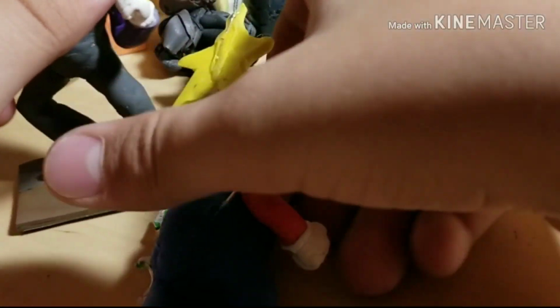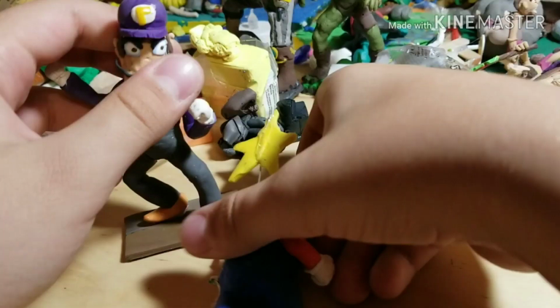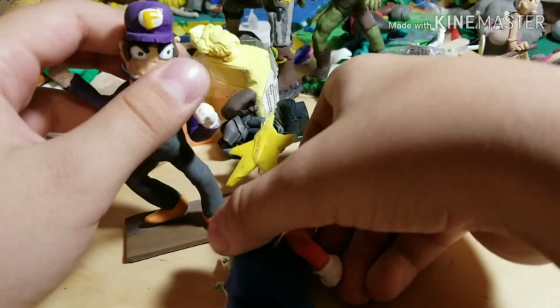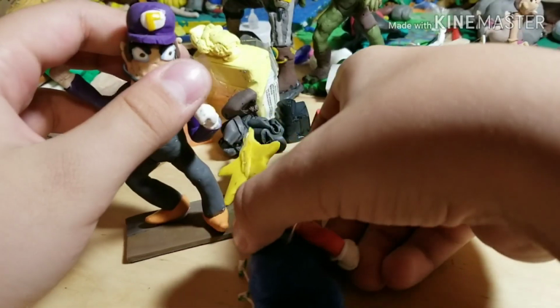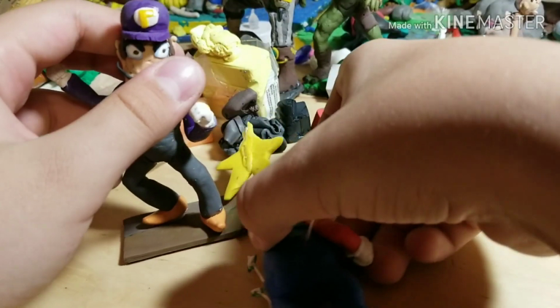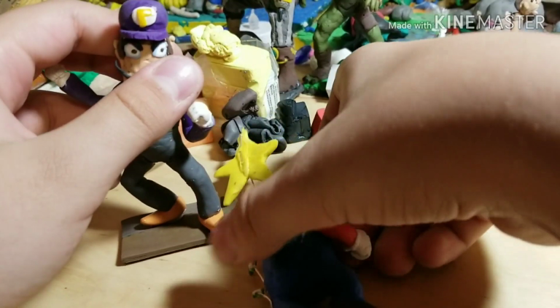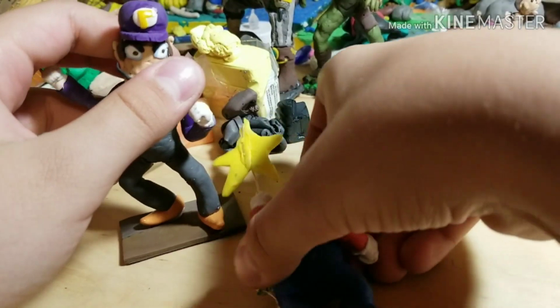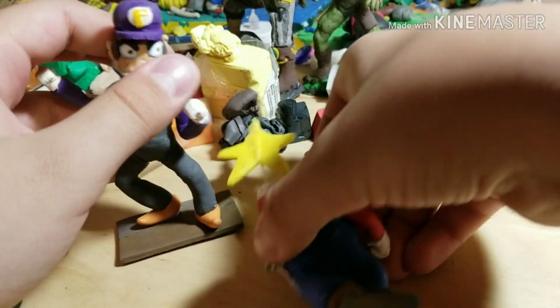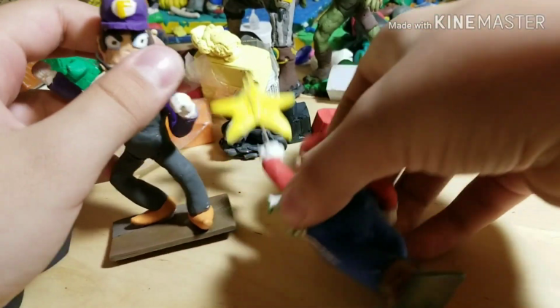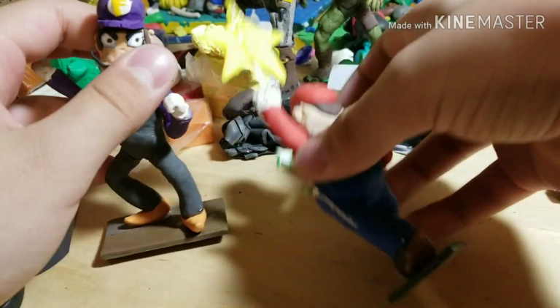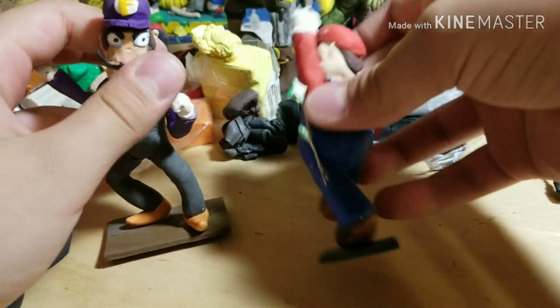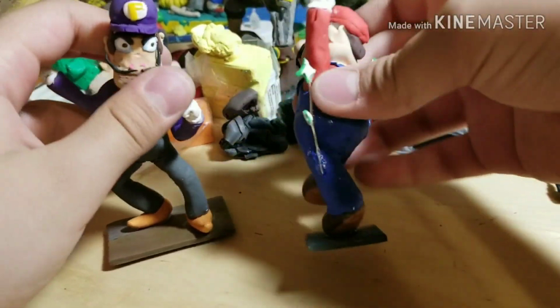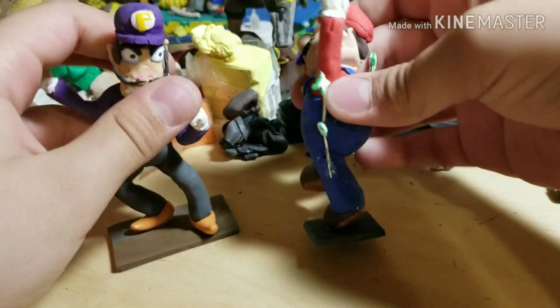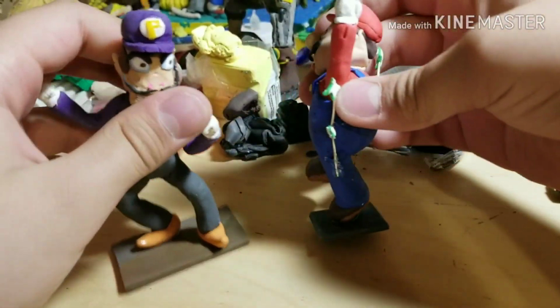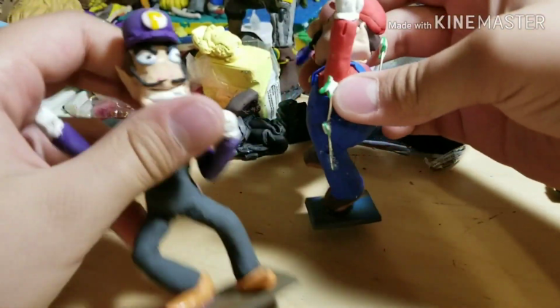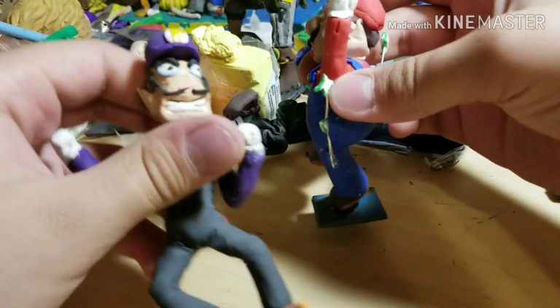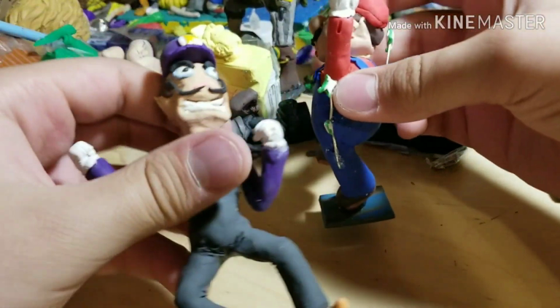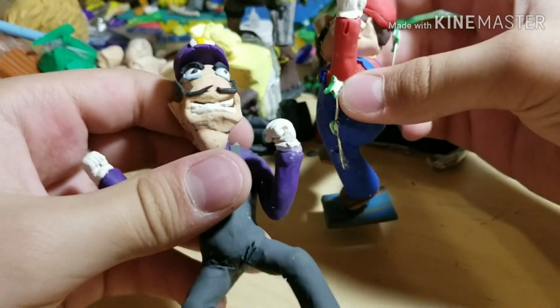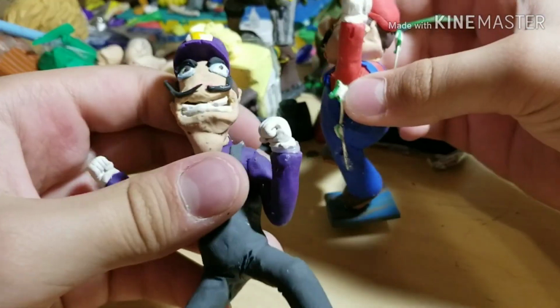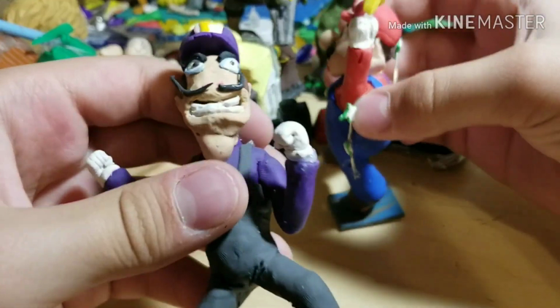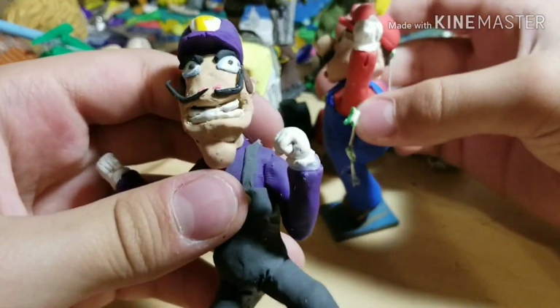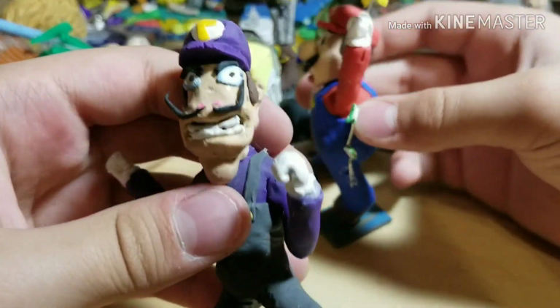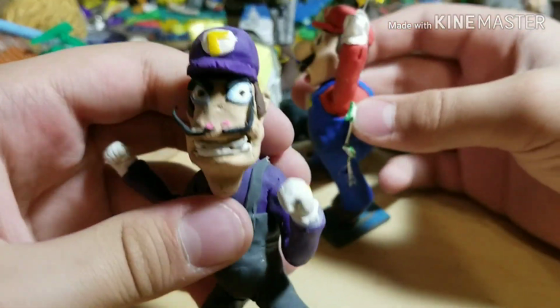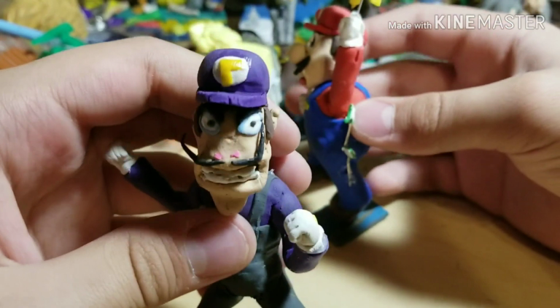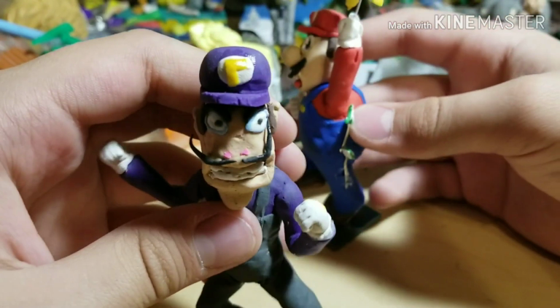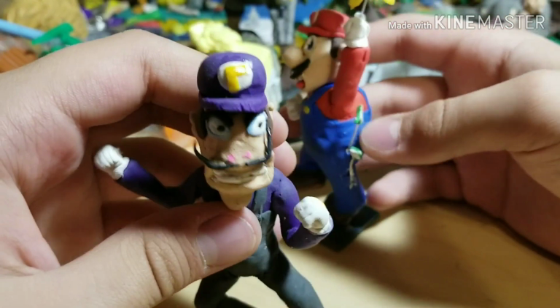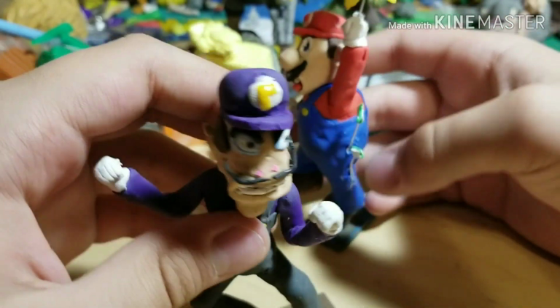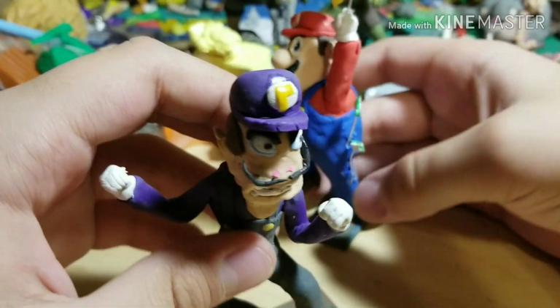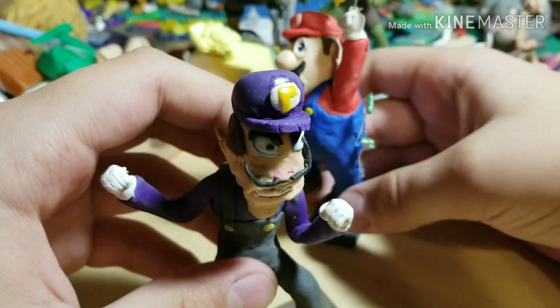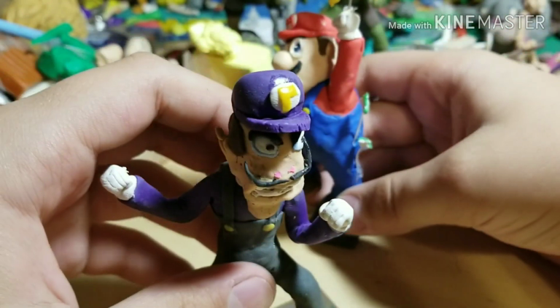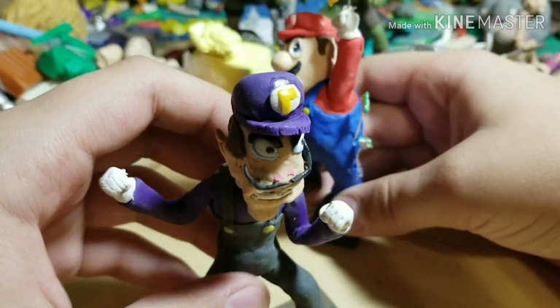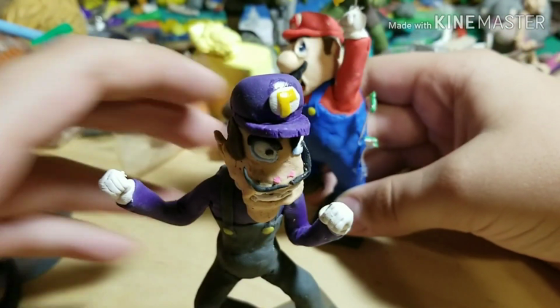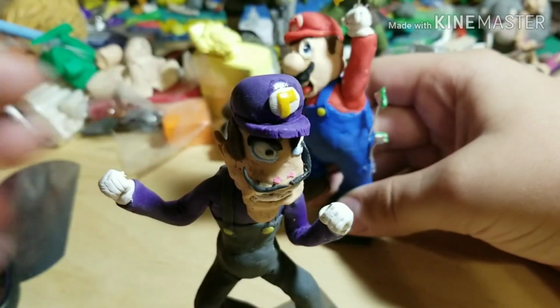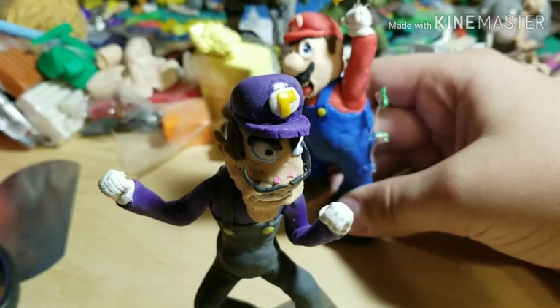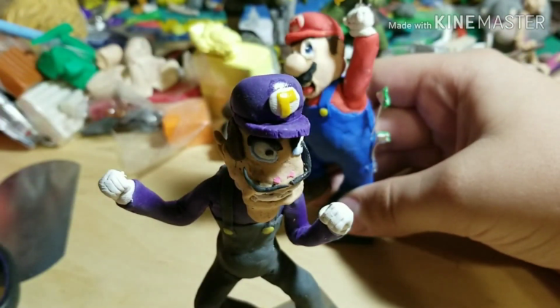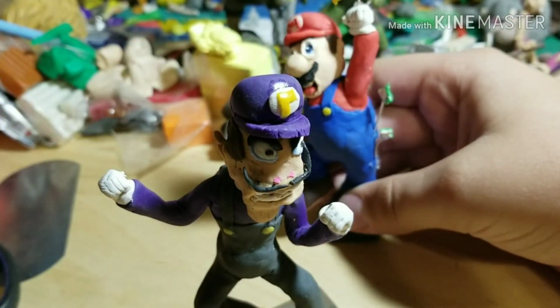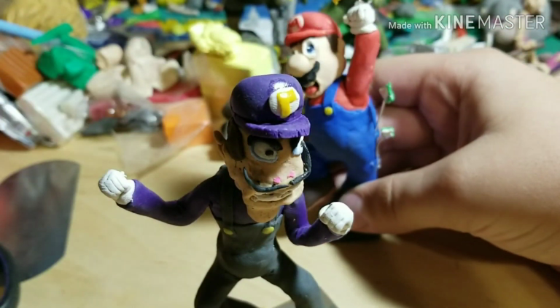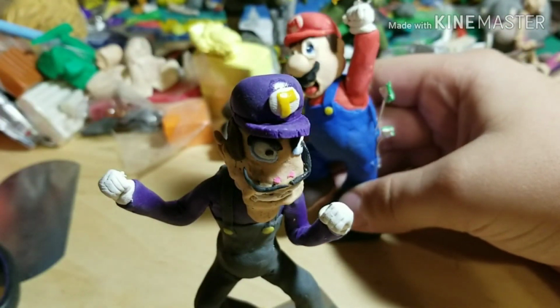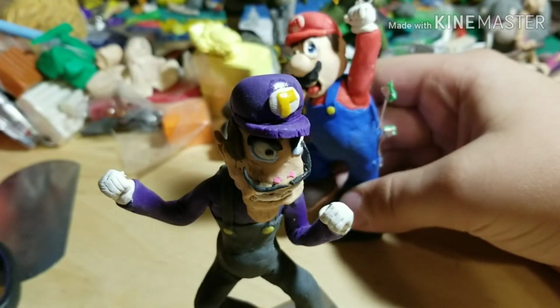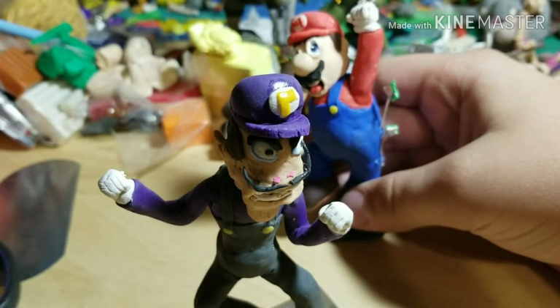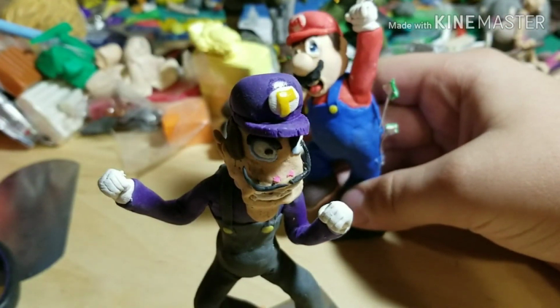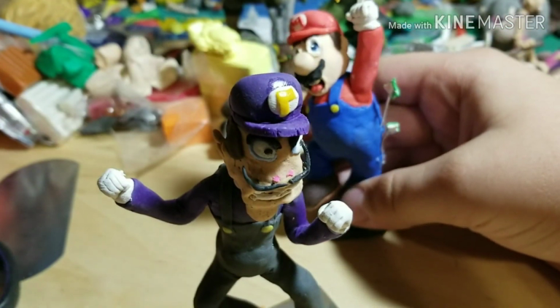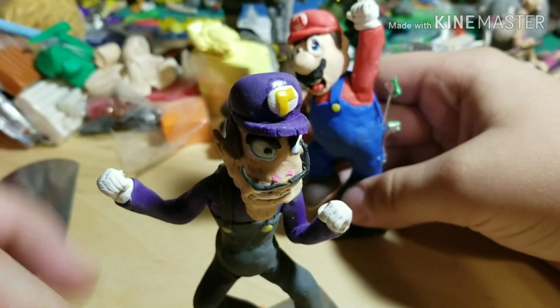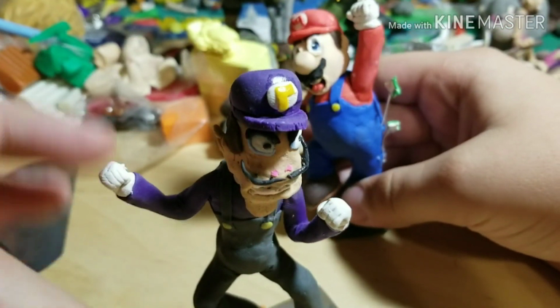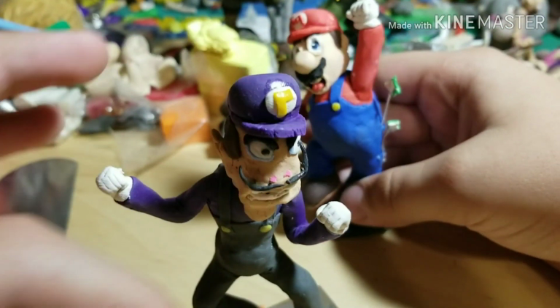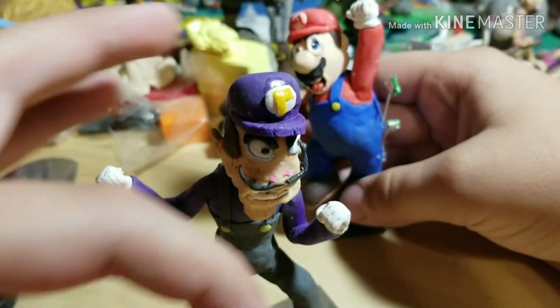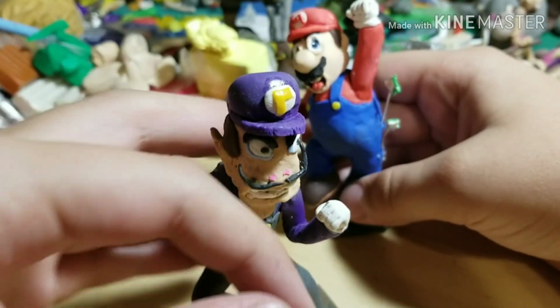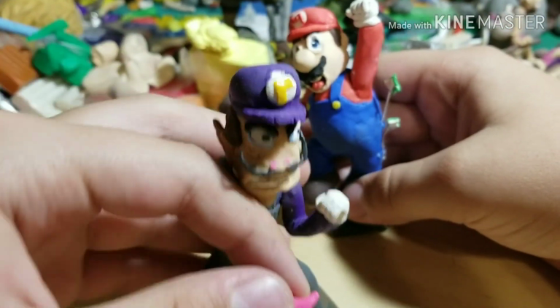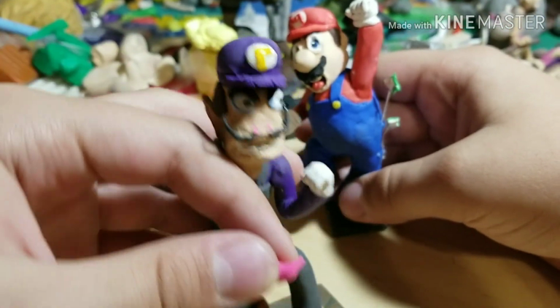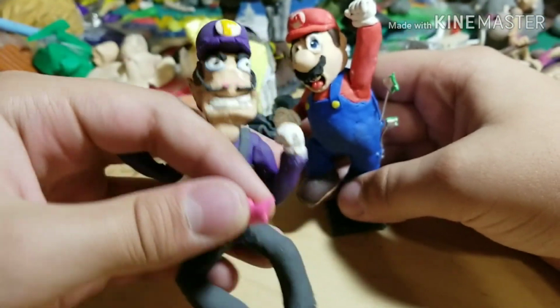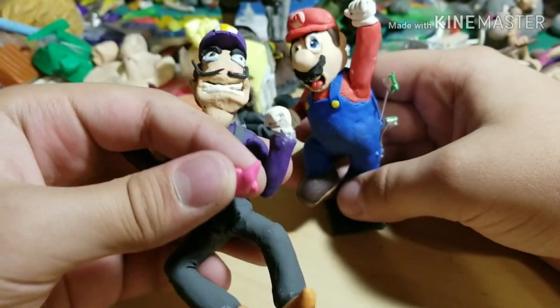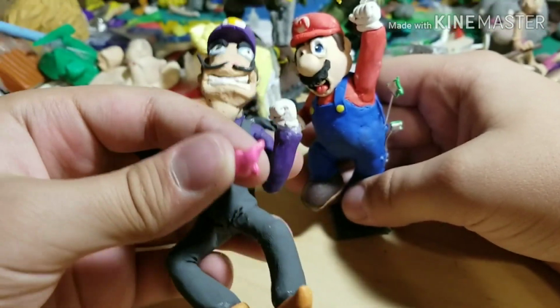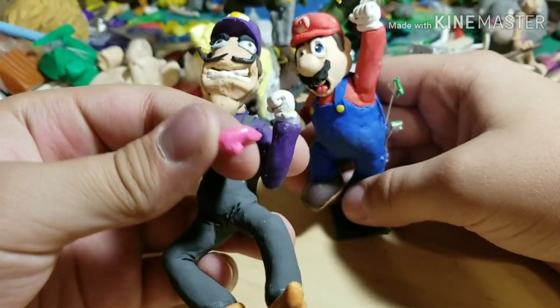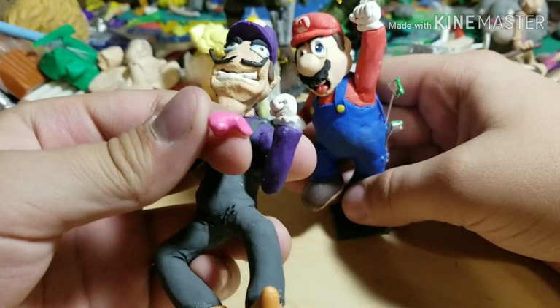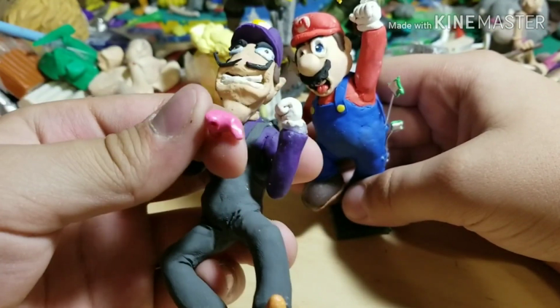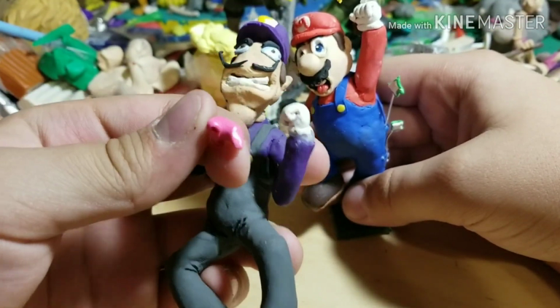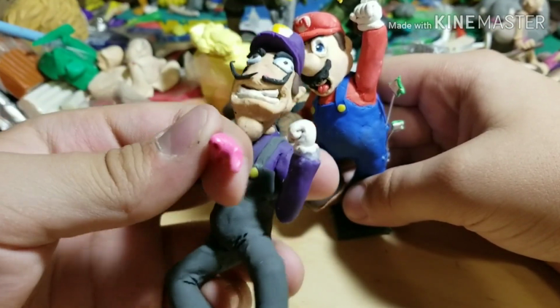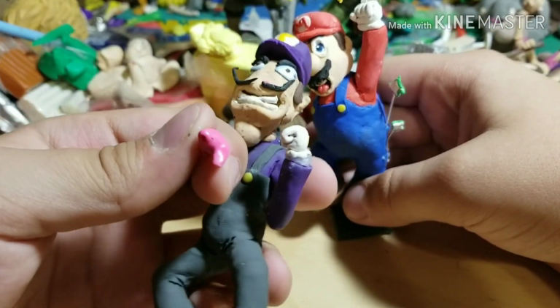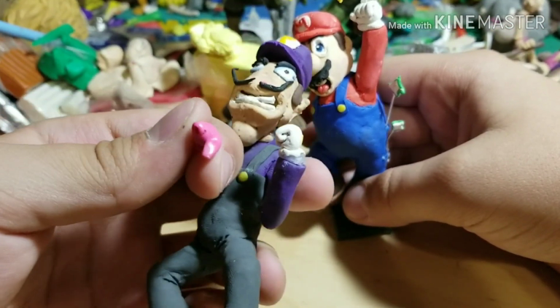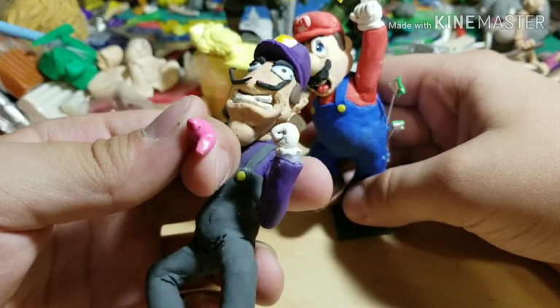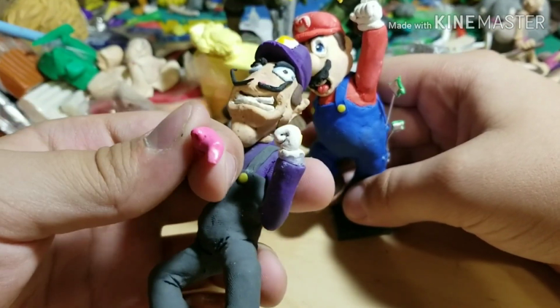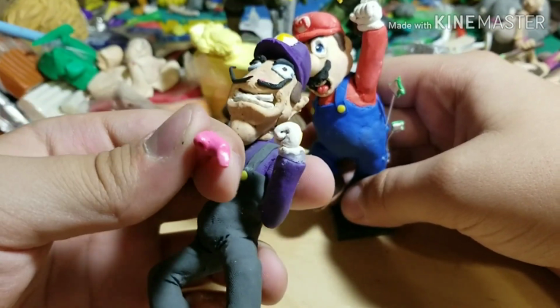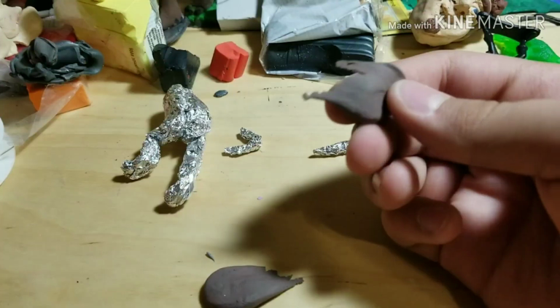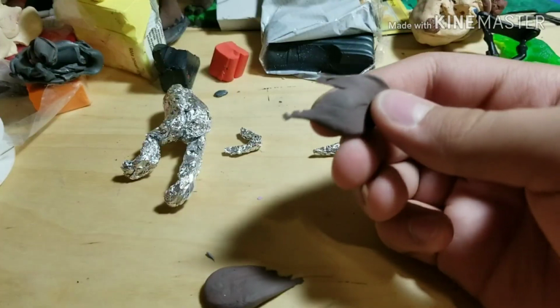Before I start this, I just wanted to say that I'm going to start a Mario set, which I already have Luigi and Mario. Next is going to be Luigi.